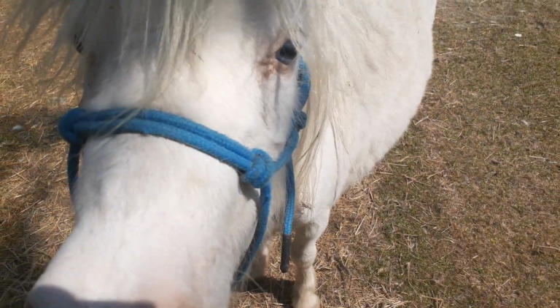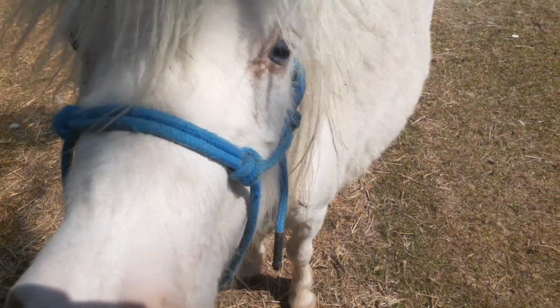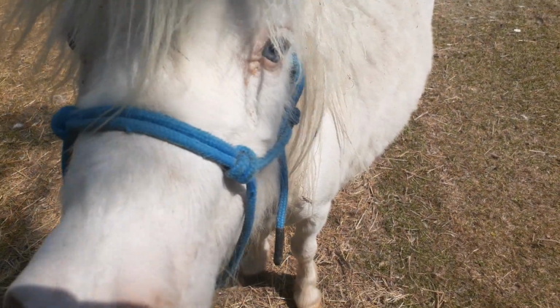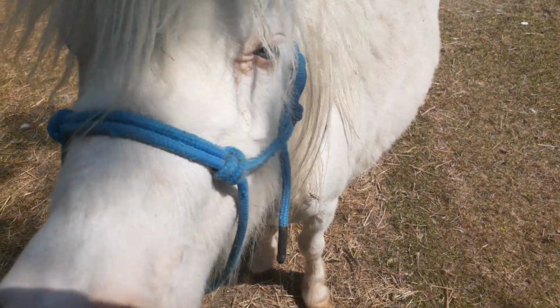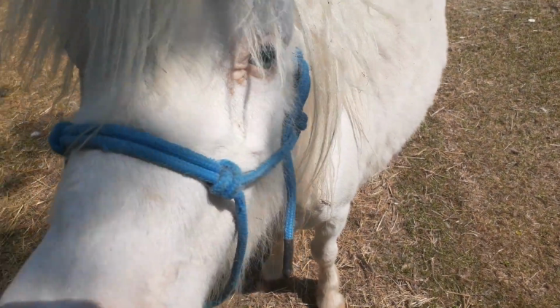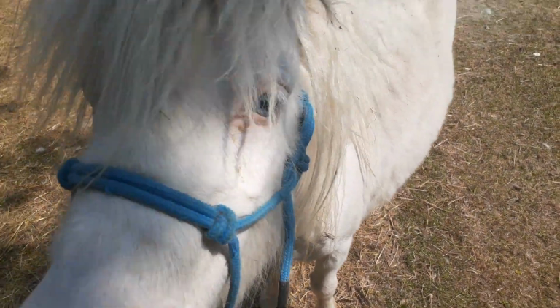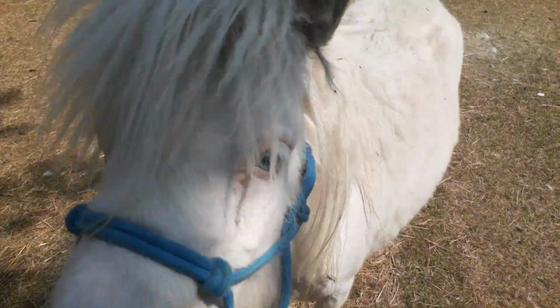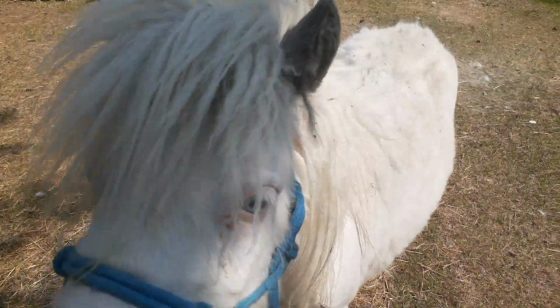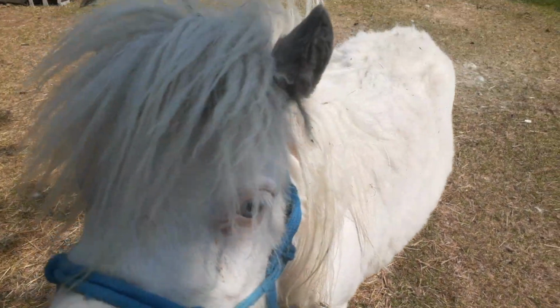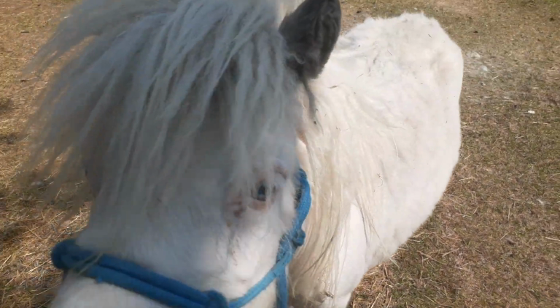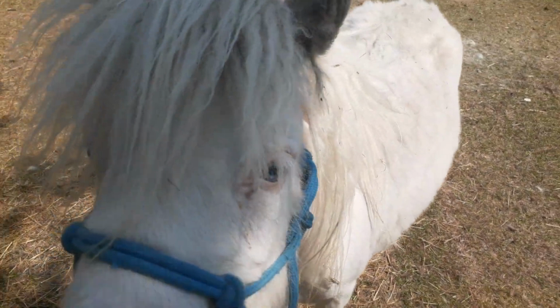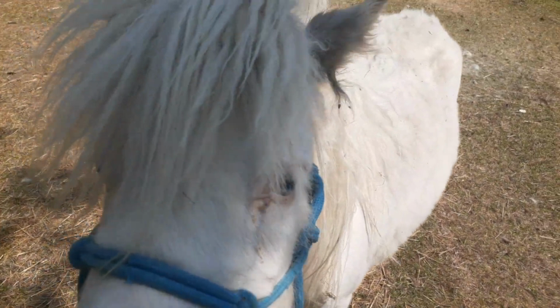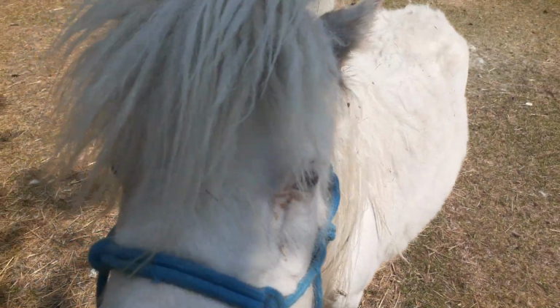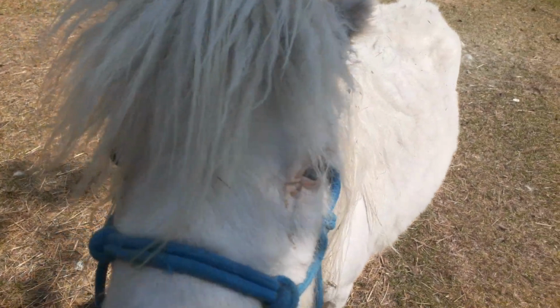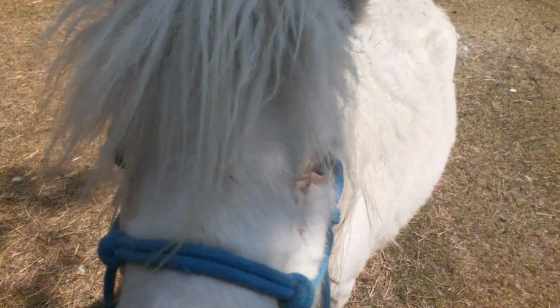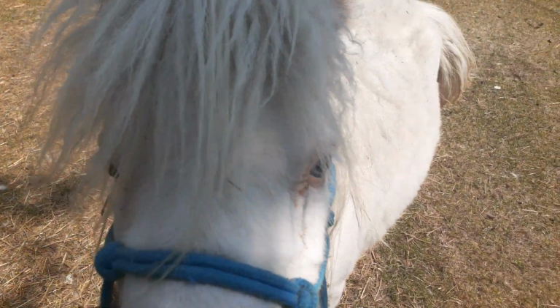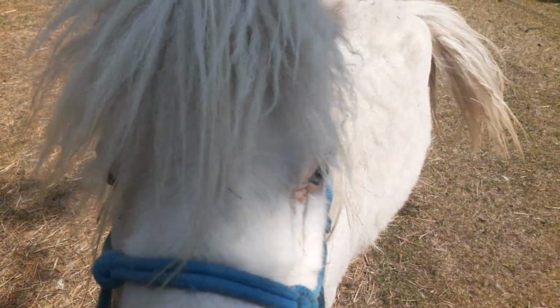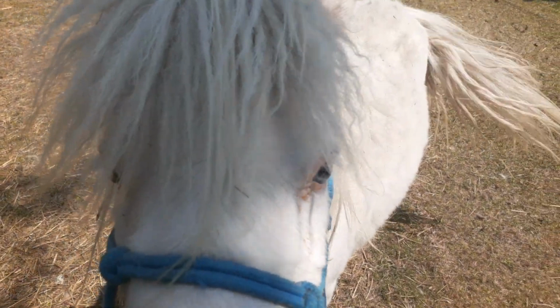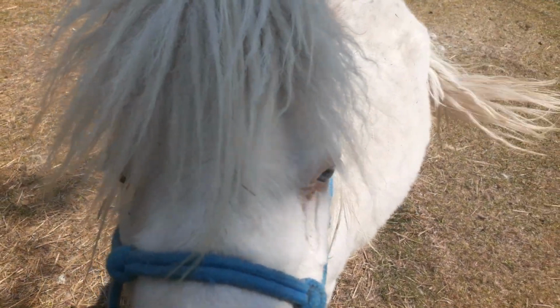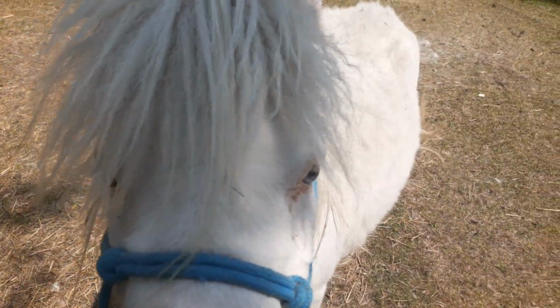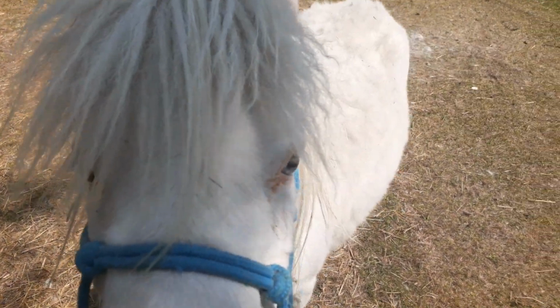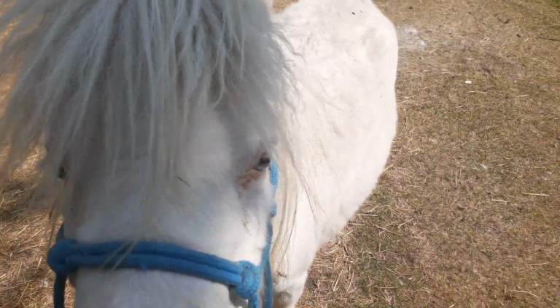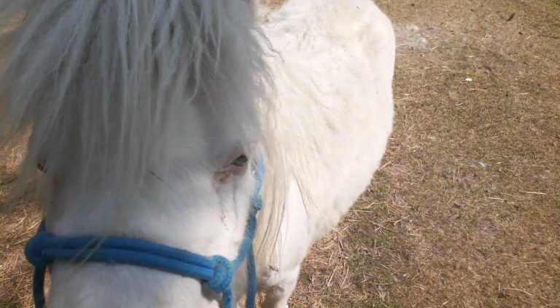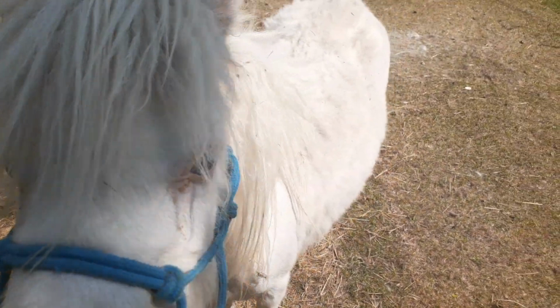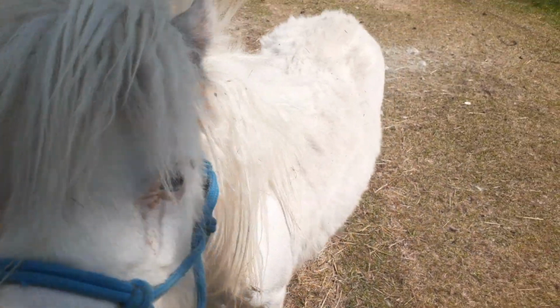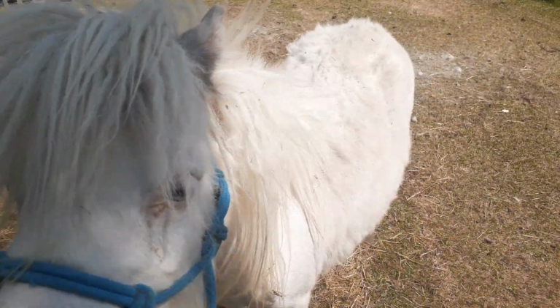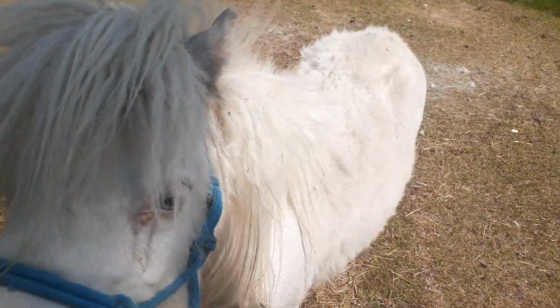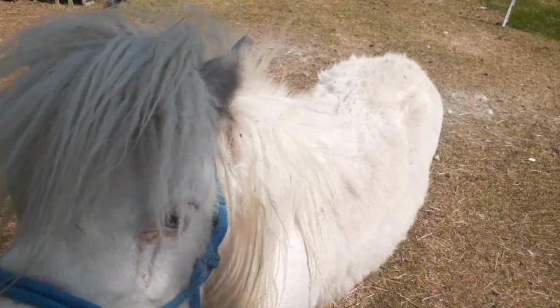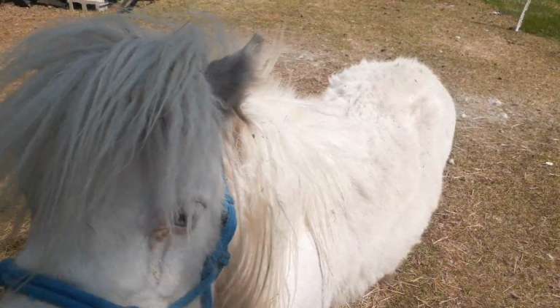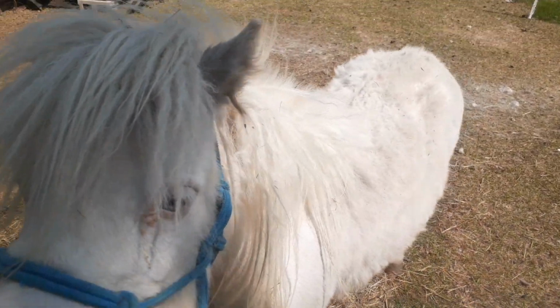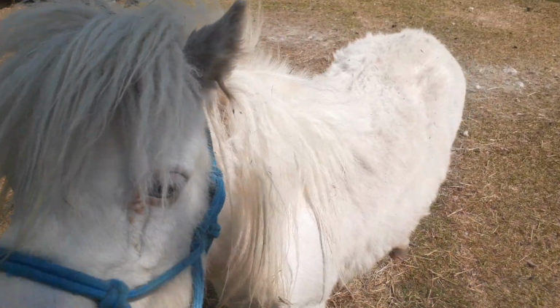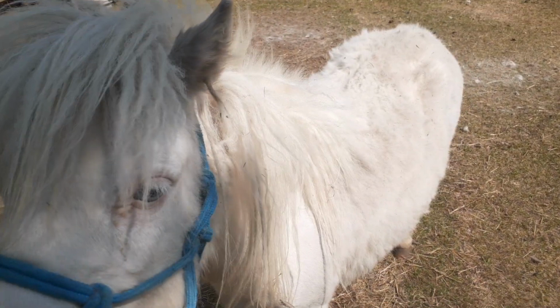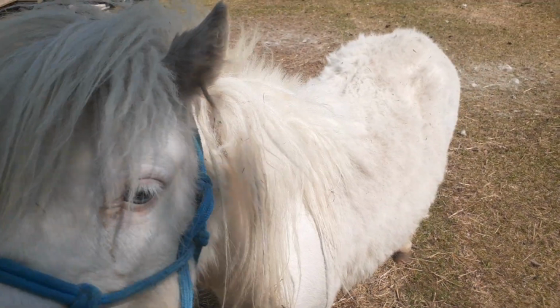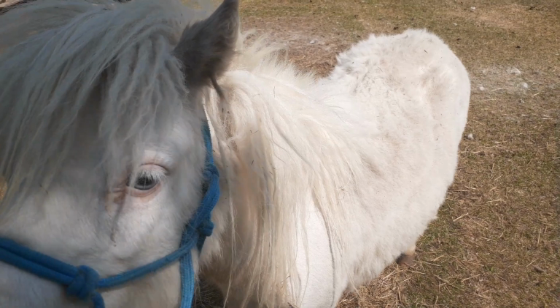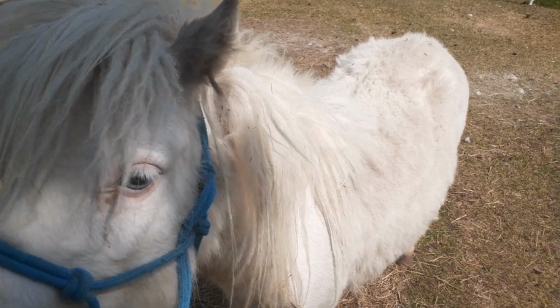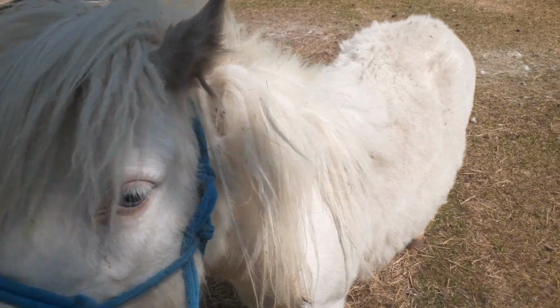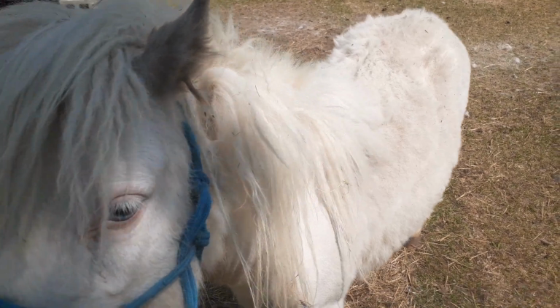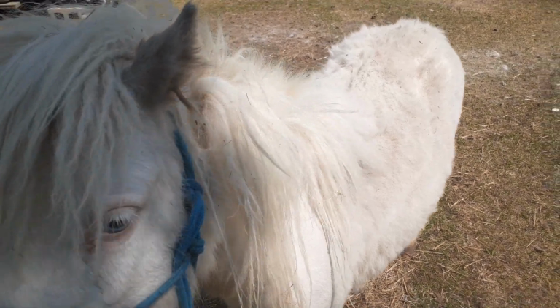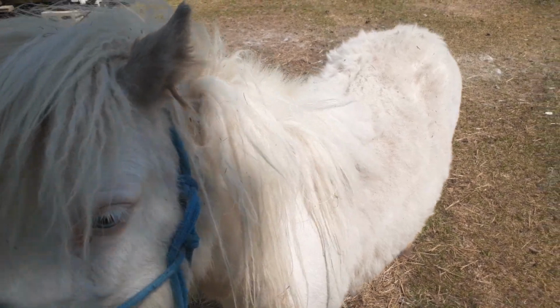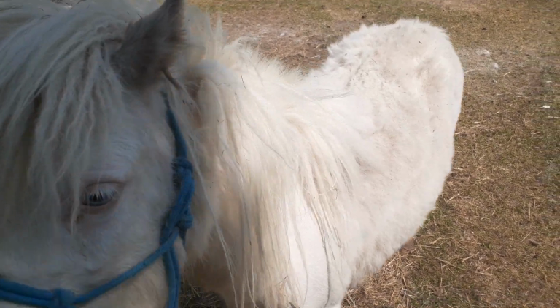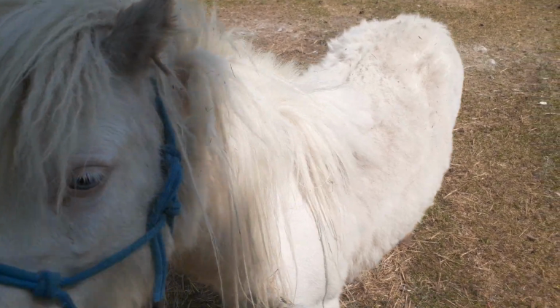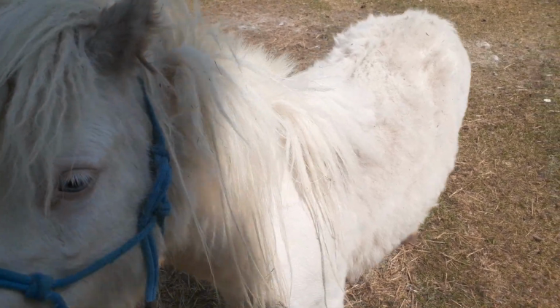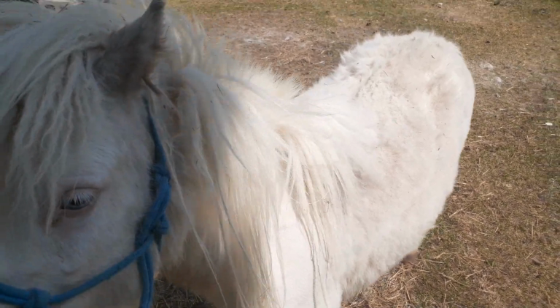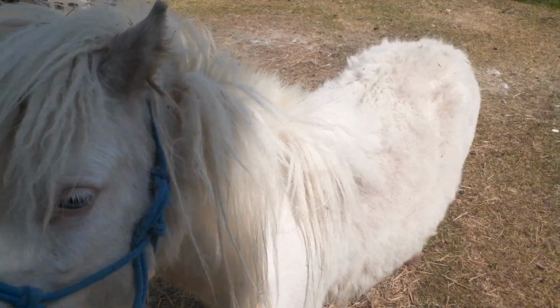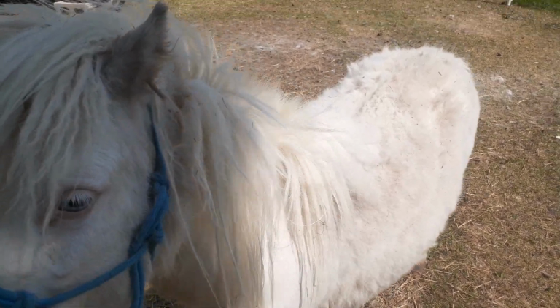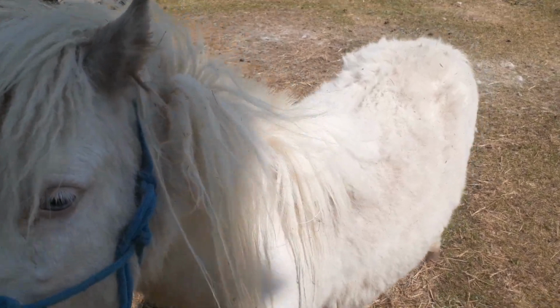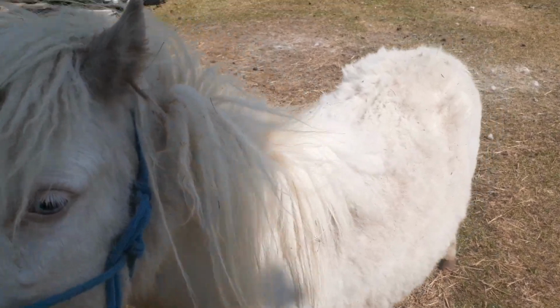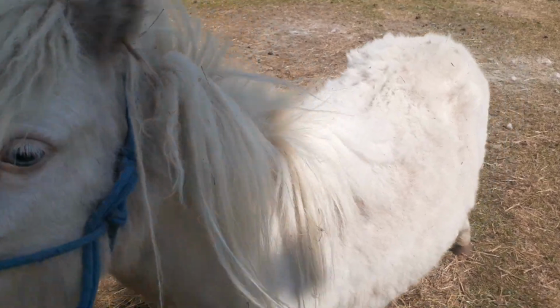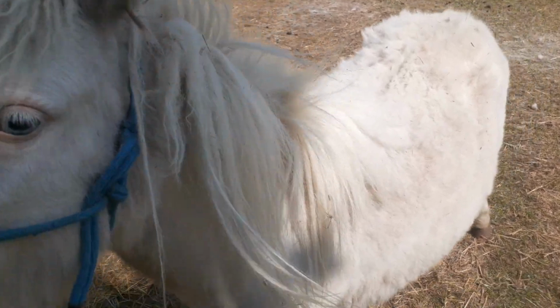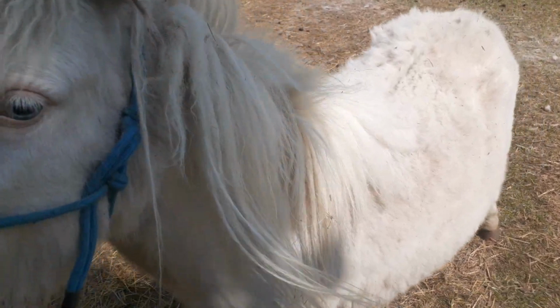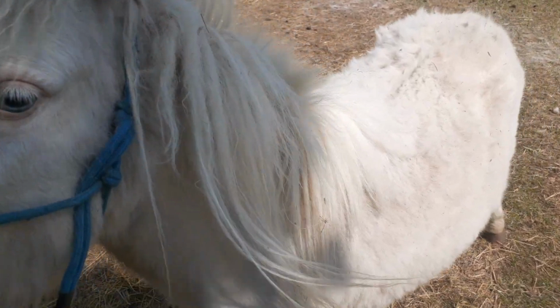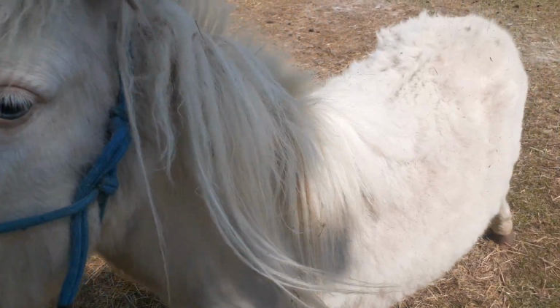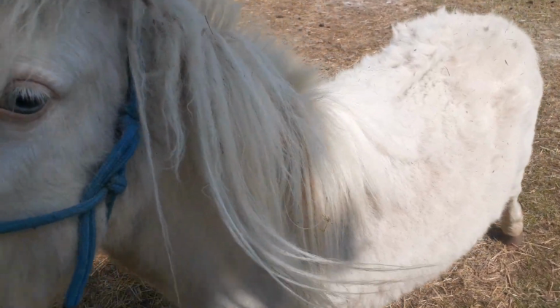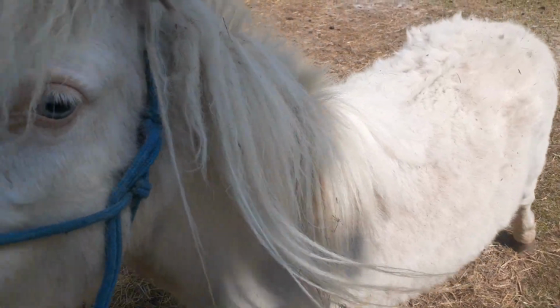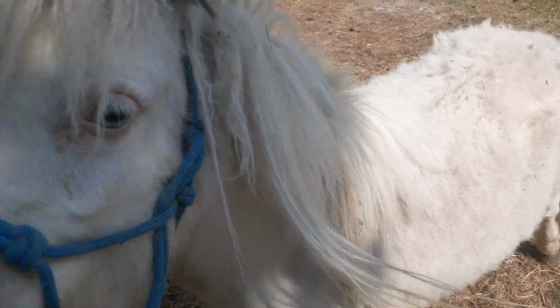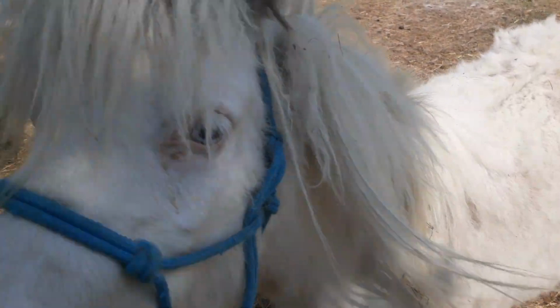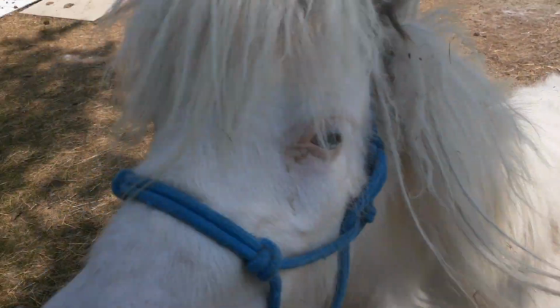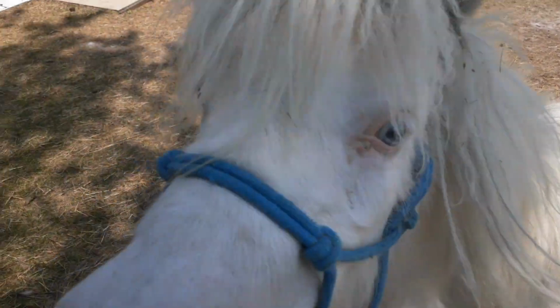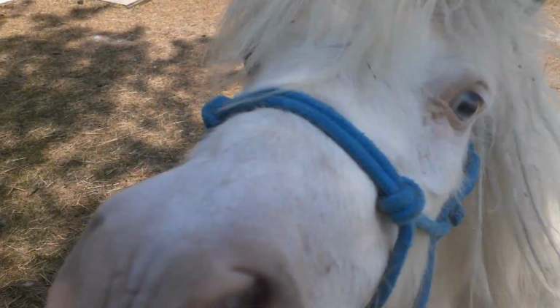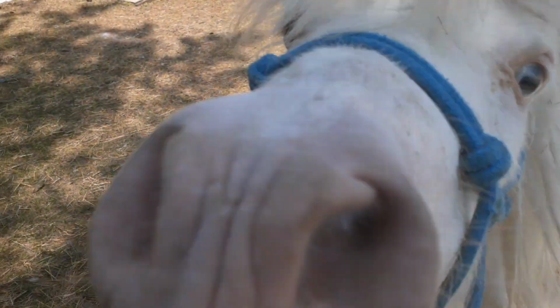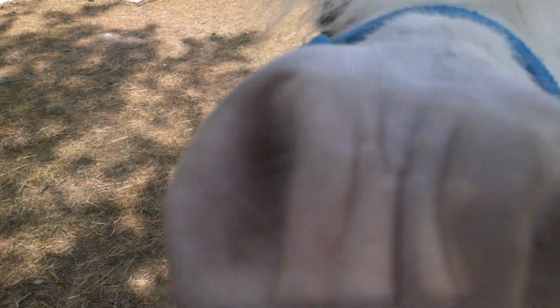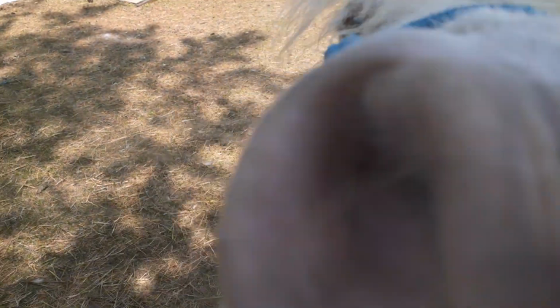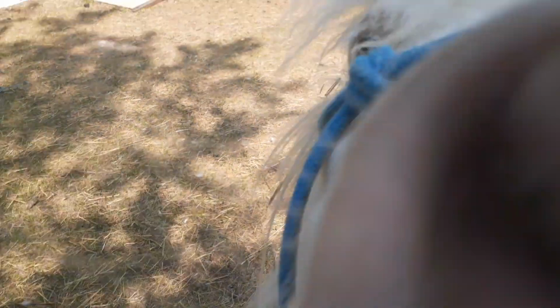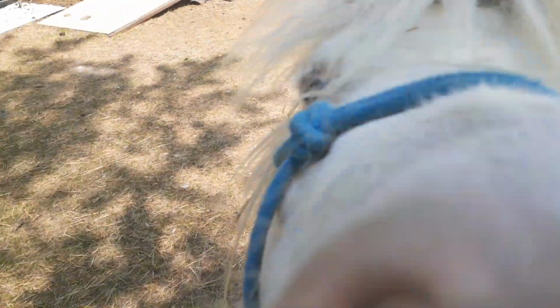He is 29 inches — he's small. That's why everyone always says he looks so small. He is very small for a miniature horse.